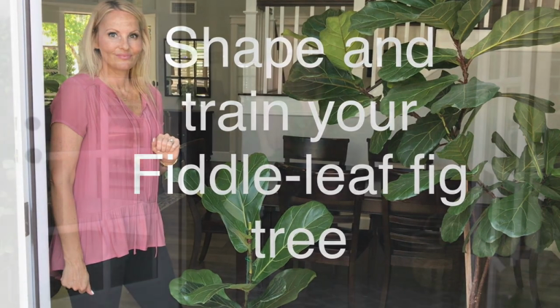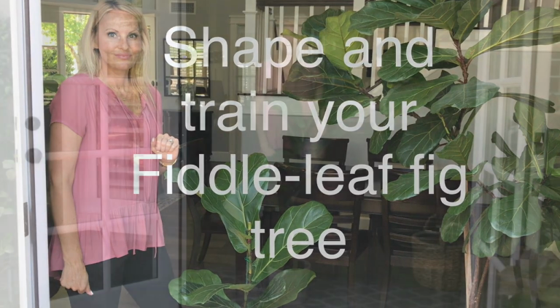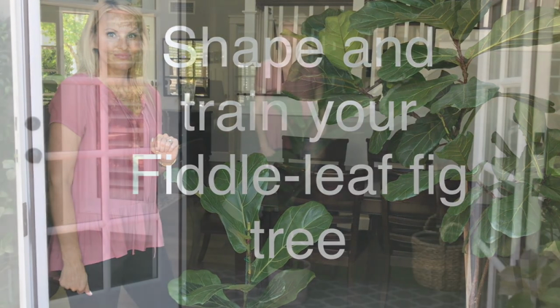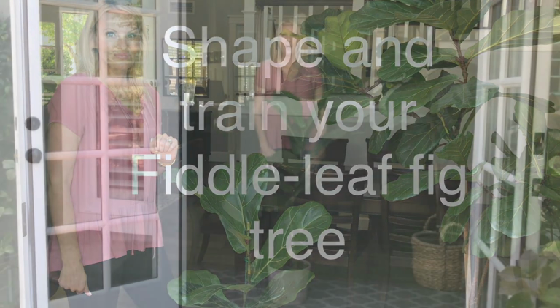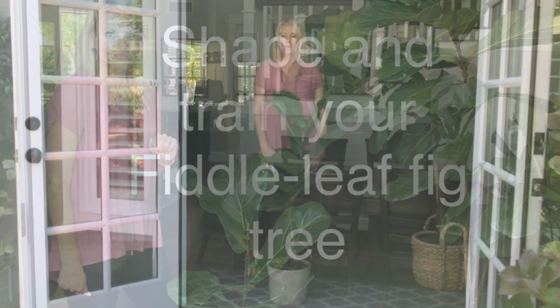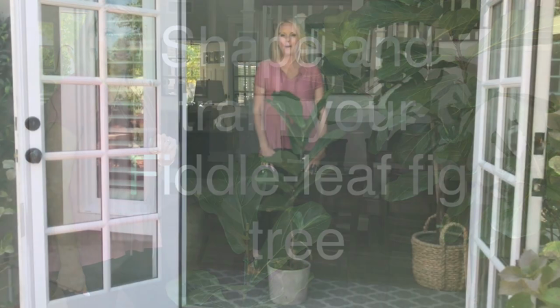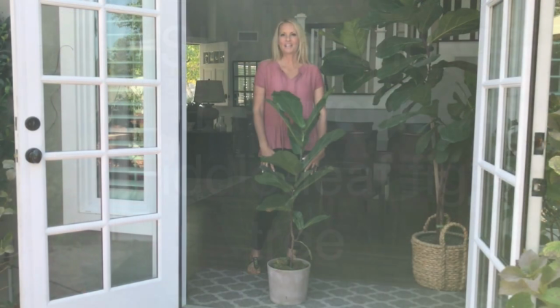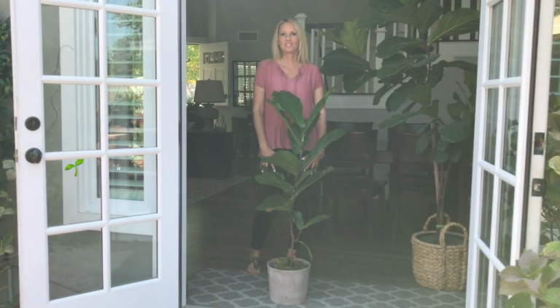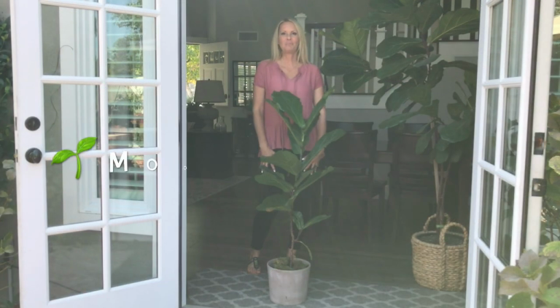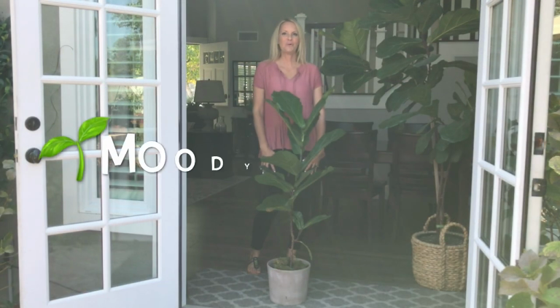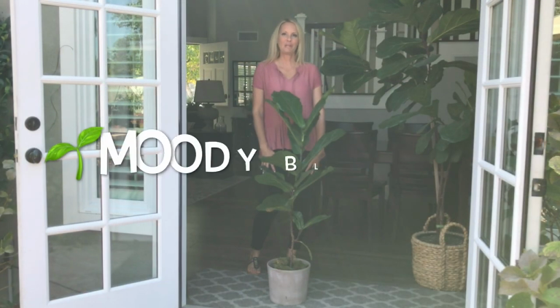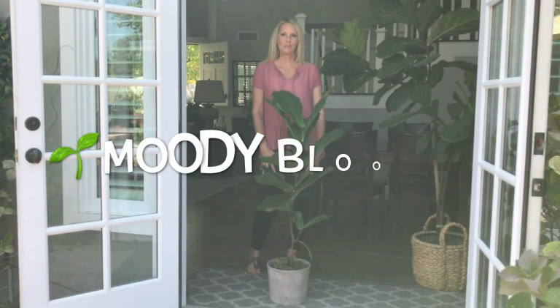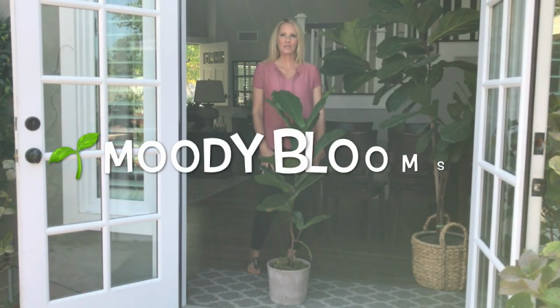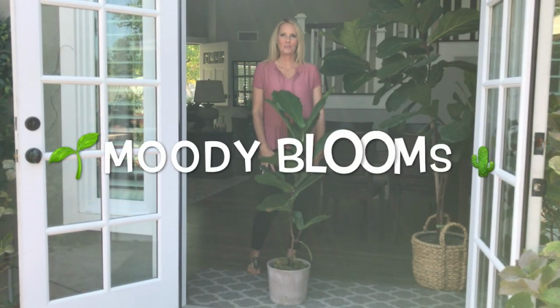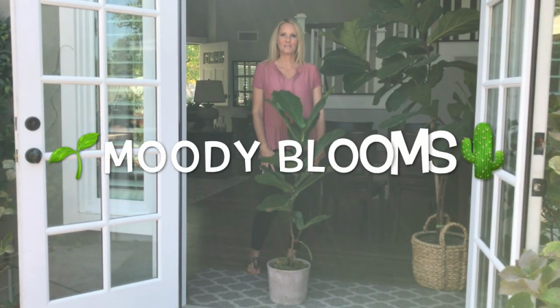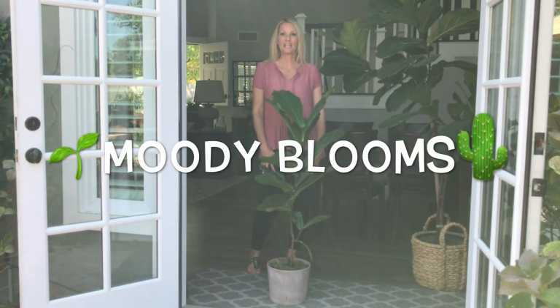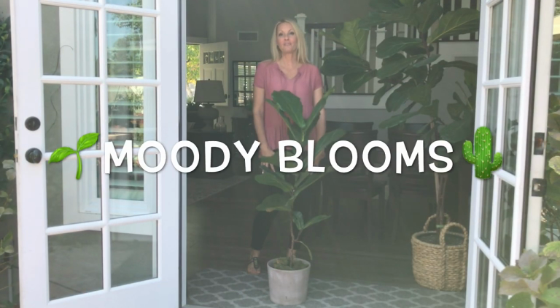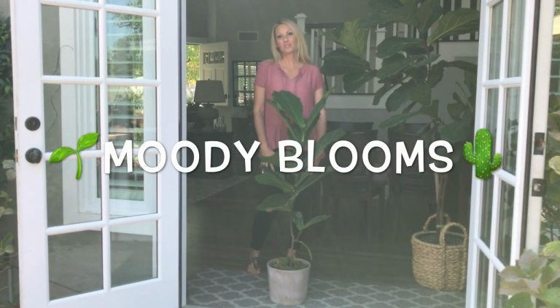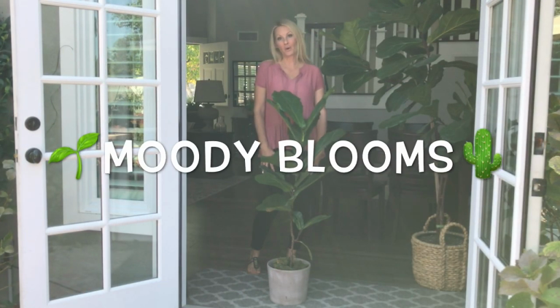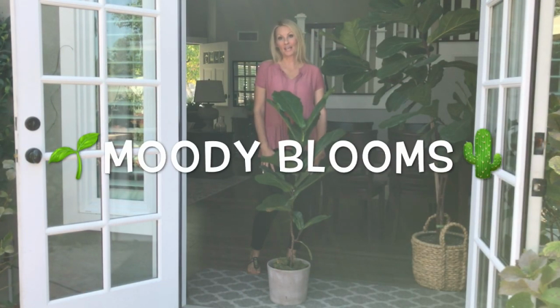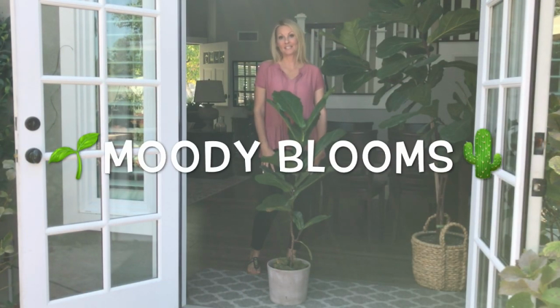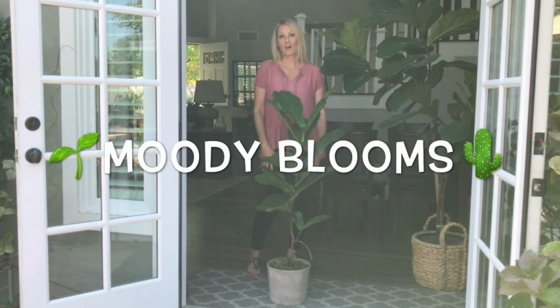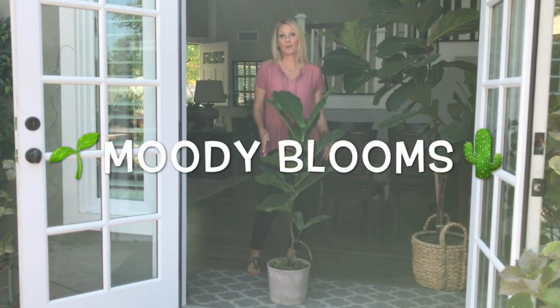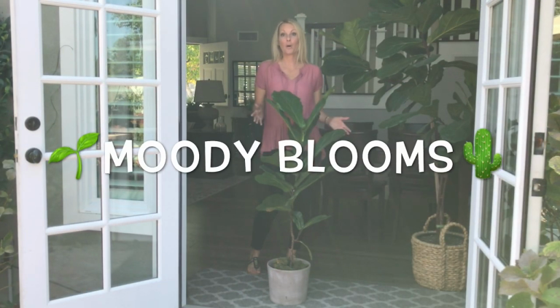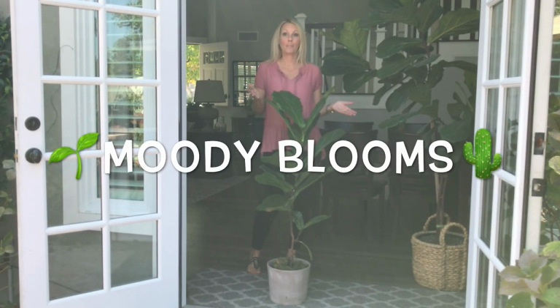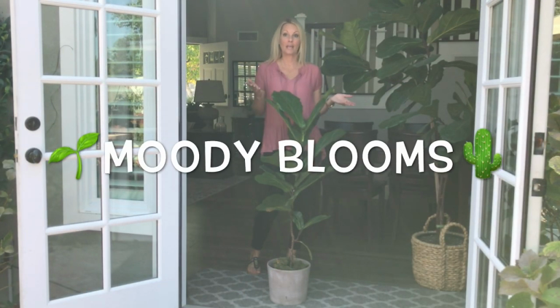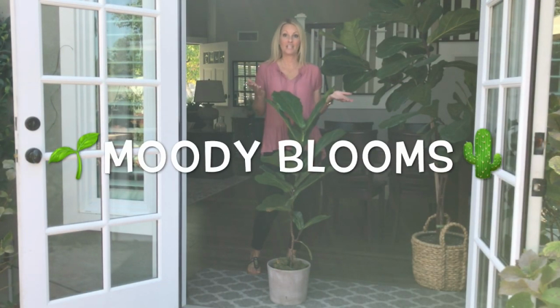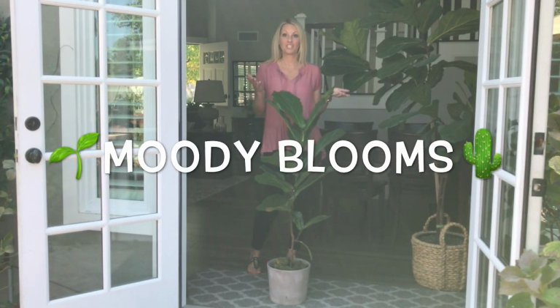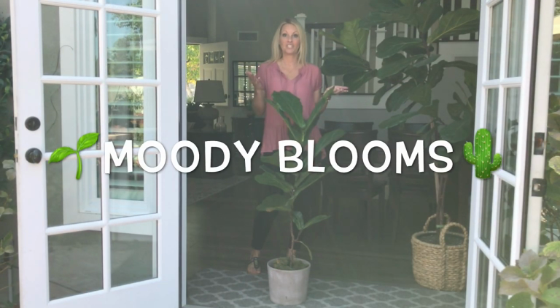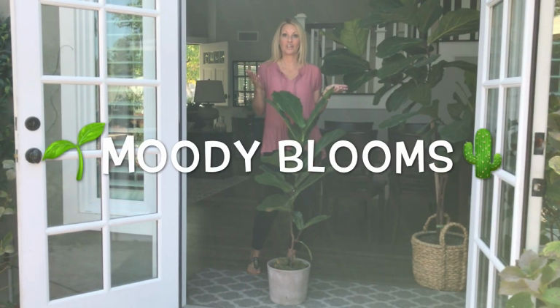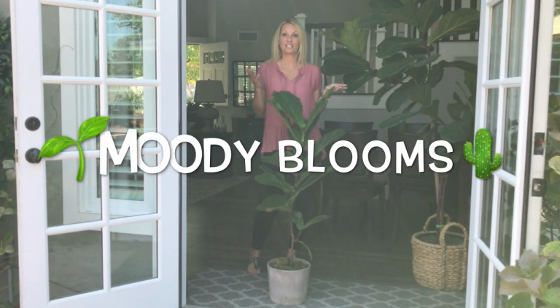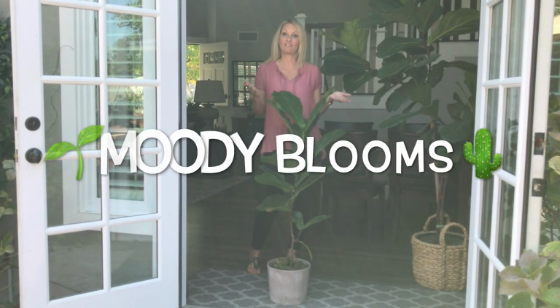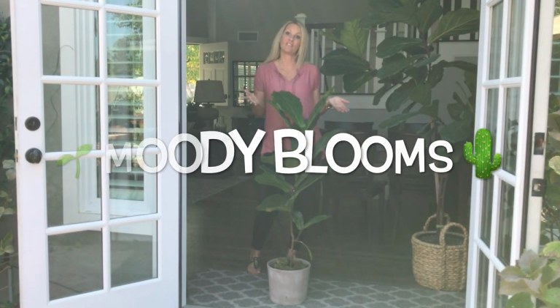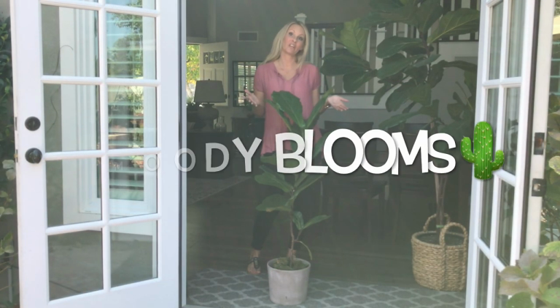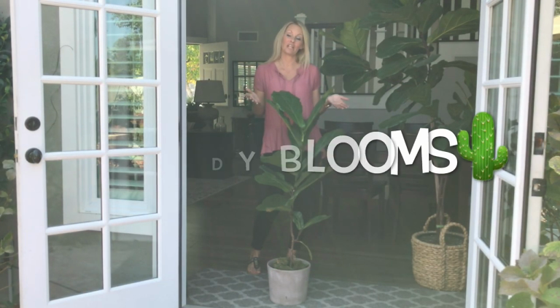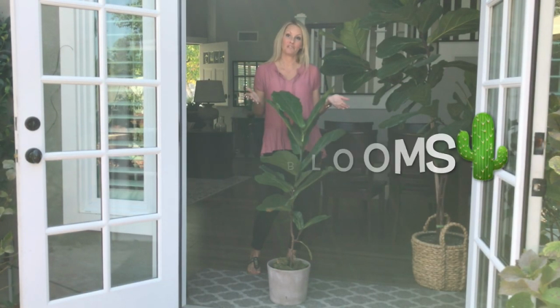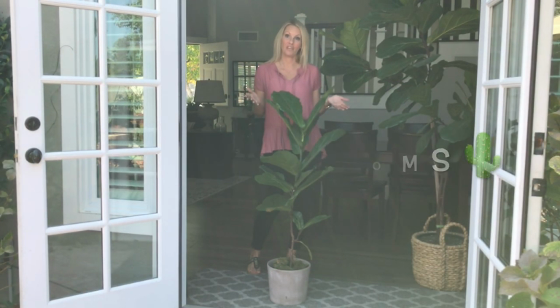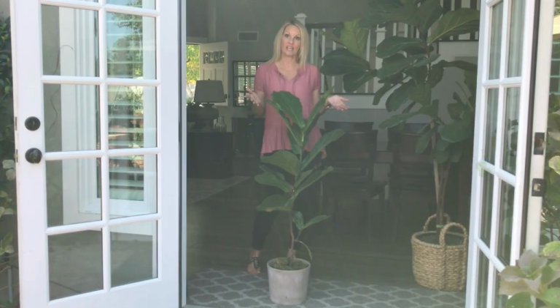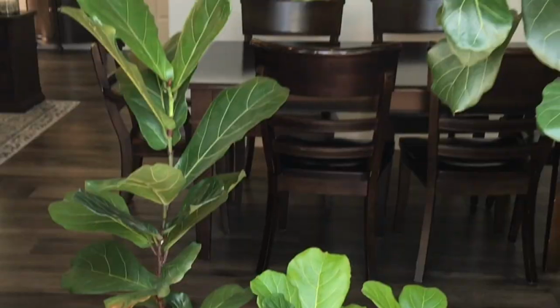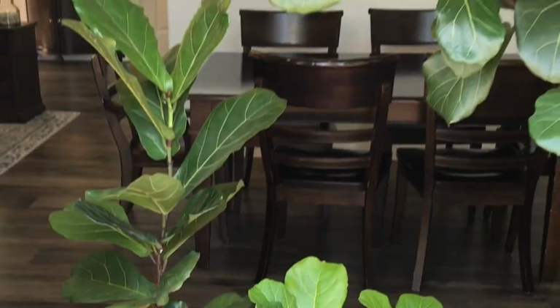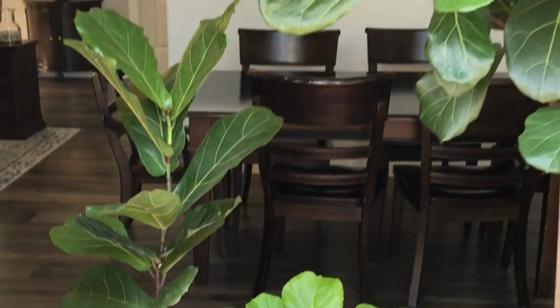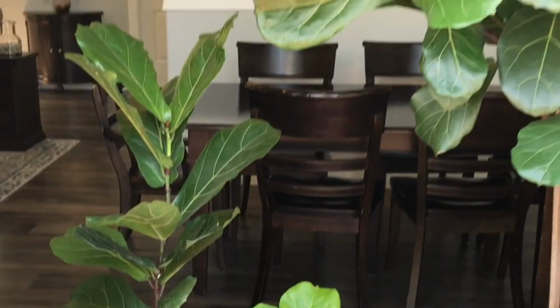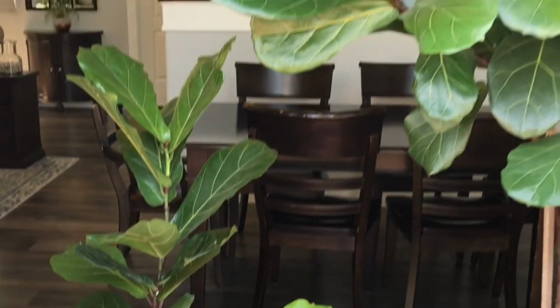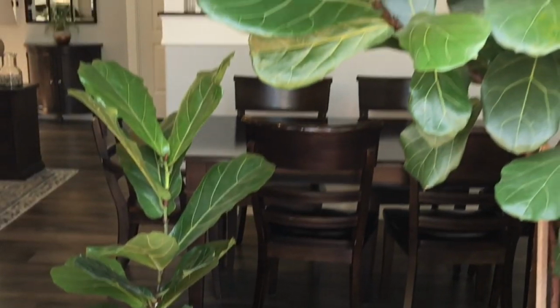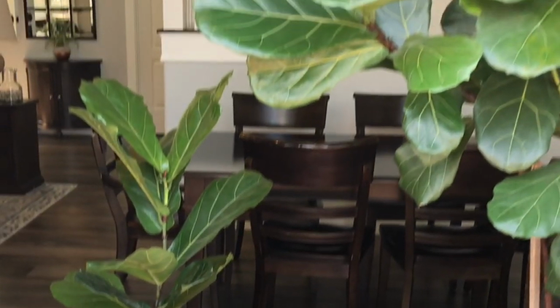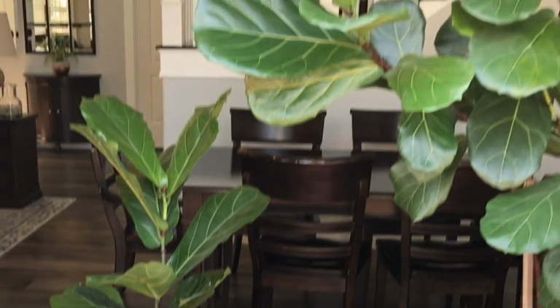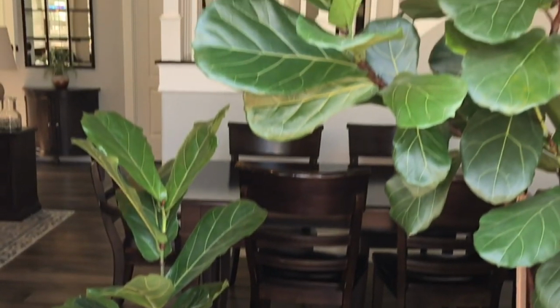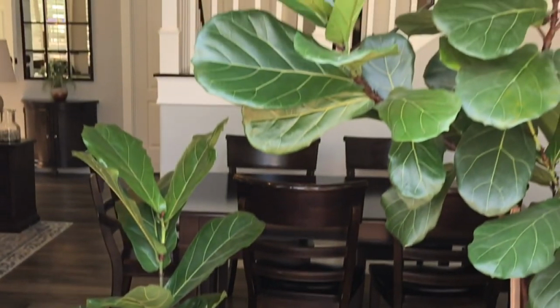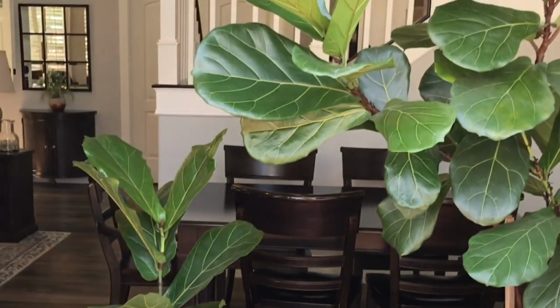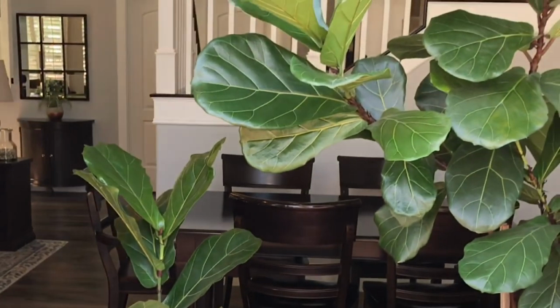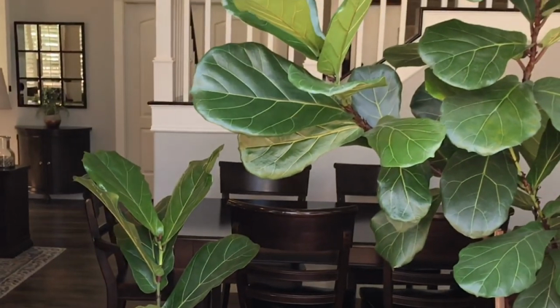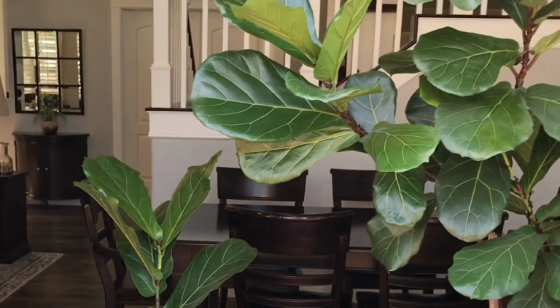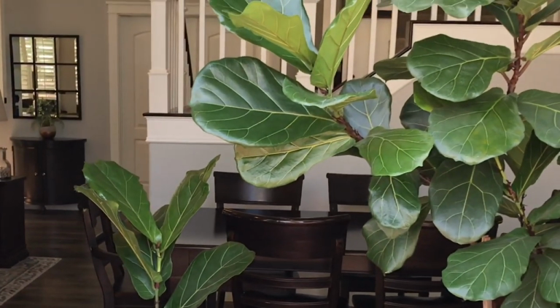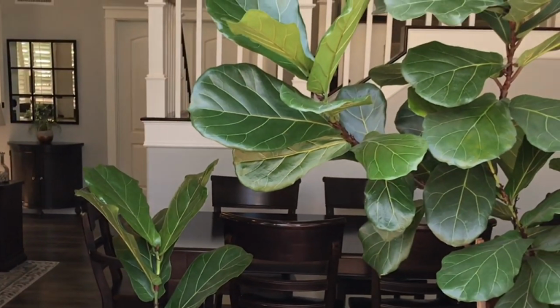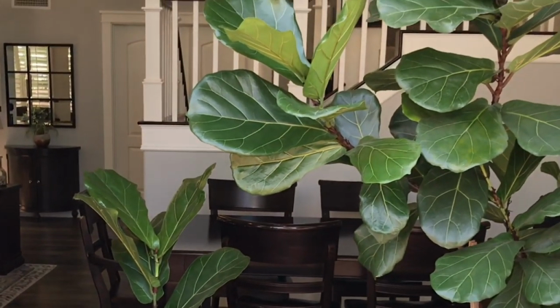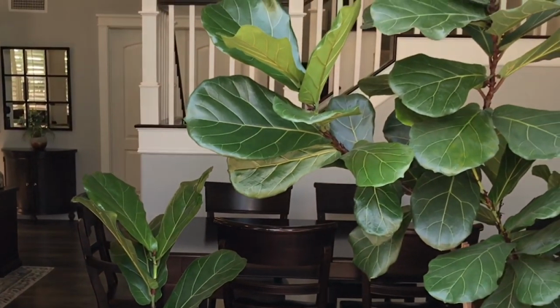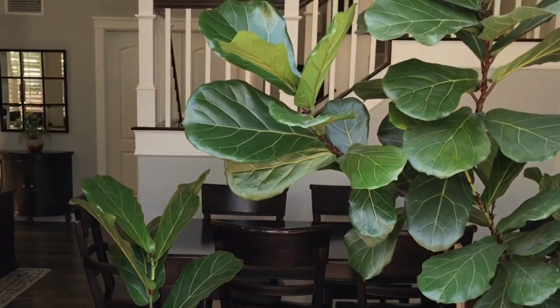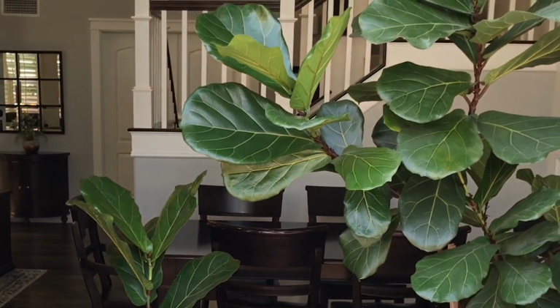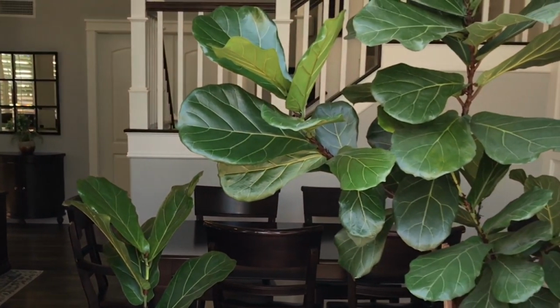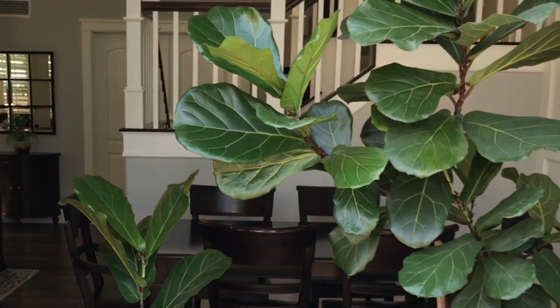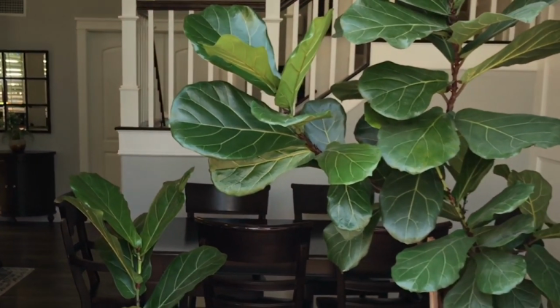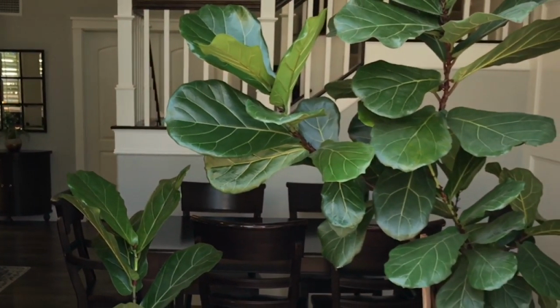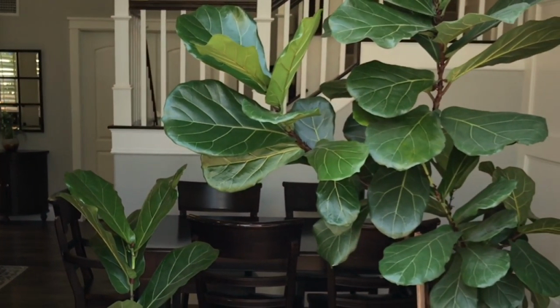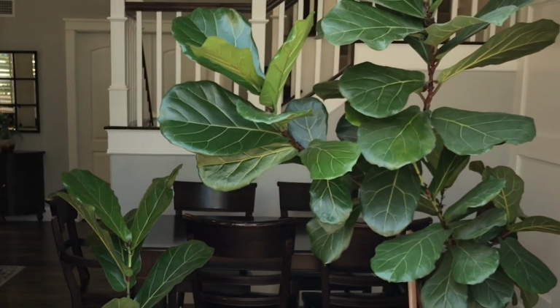Hello, welcome back to Moody Blooms. Thank you for joining us on our propagation series of the fiddle leaf fig. Today we're going to show you two different ways that you can grow your fiddle leaf fig.